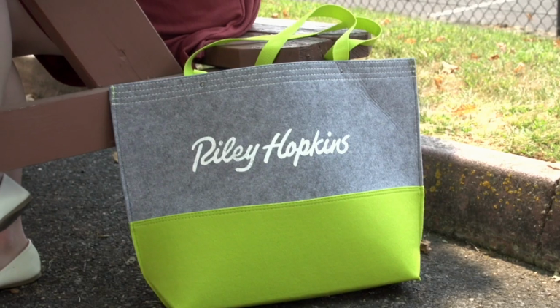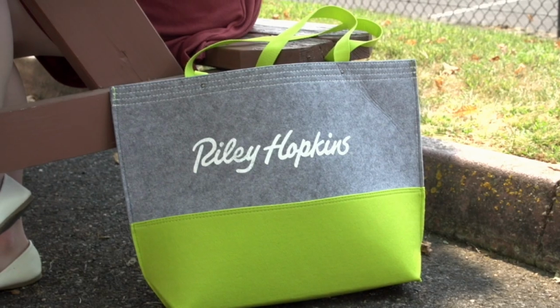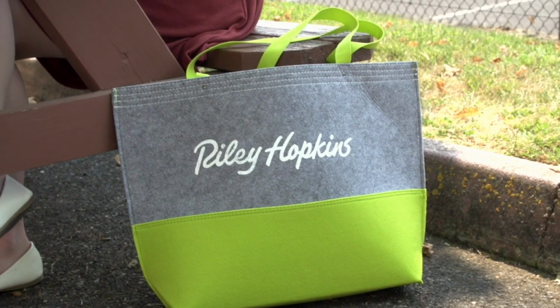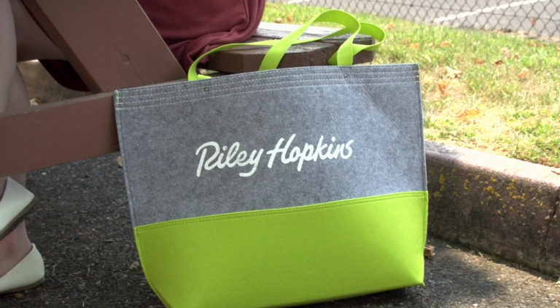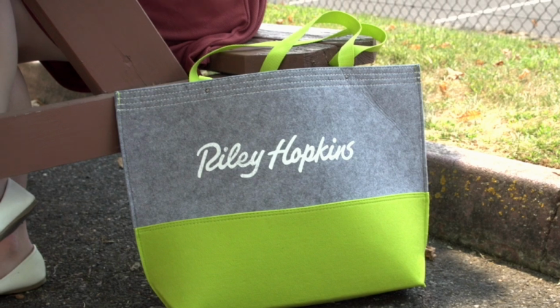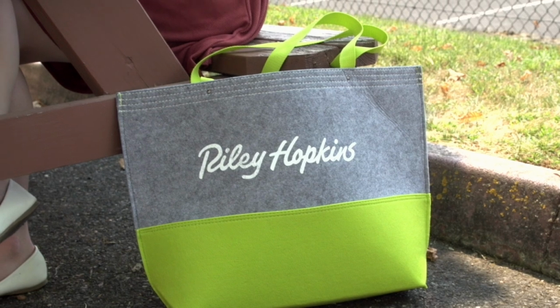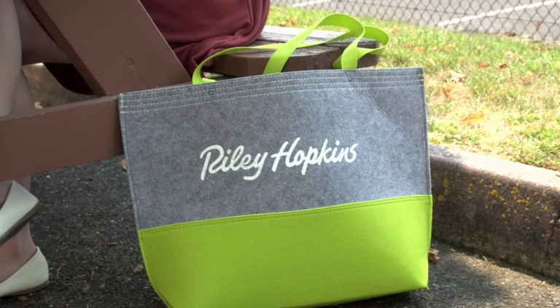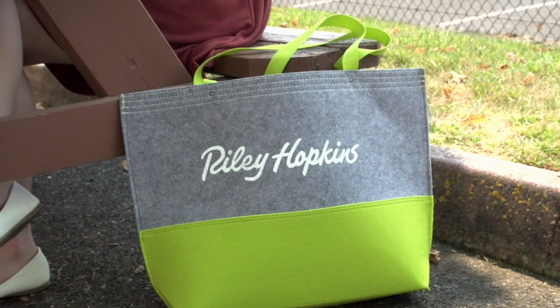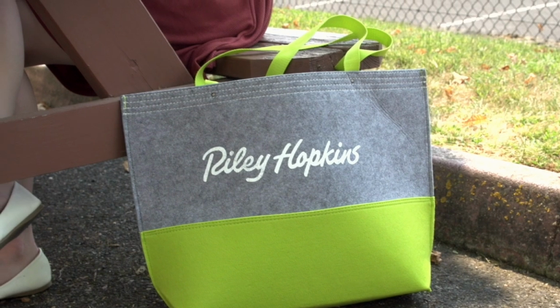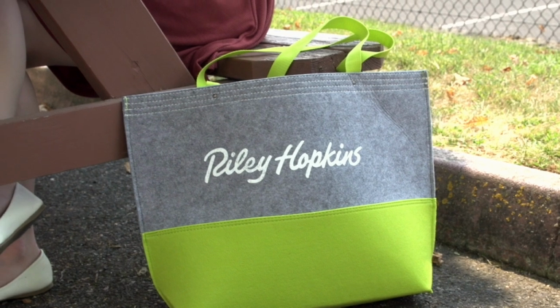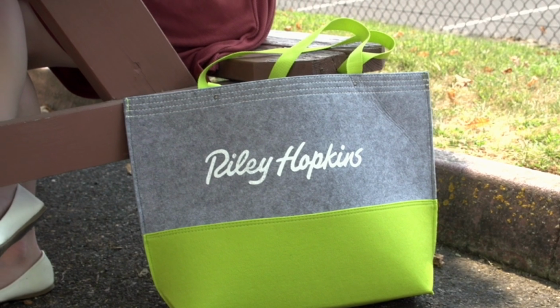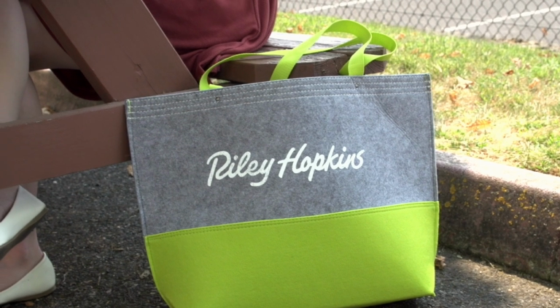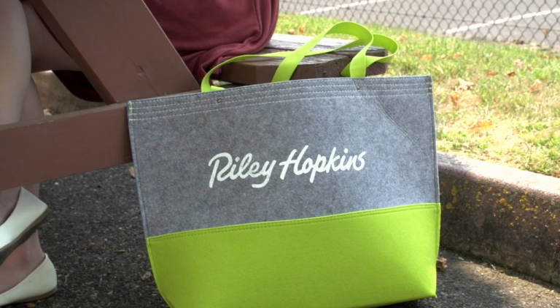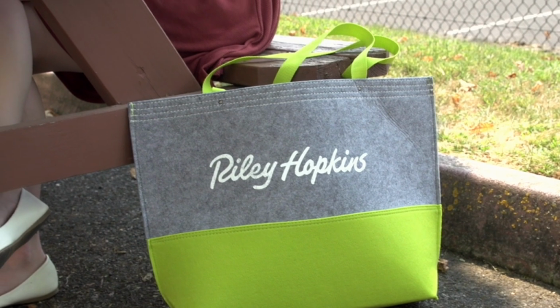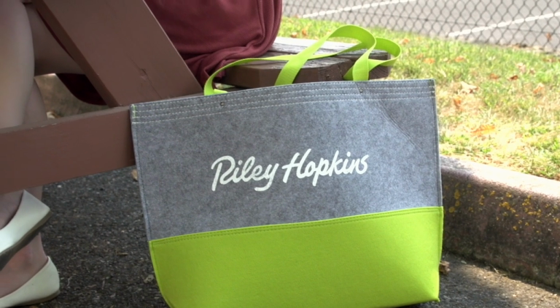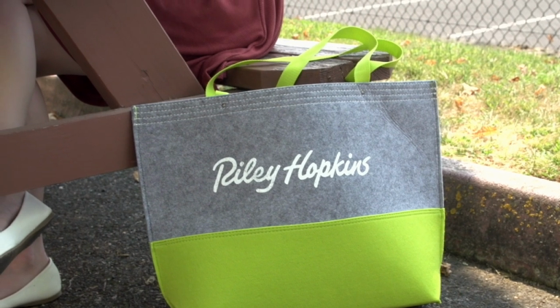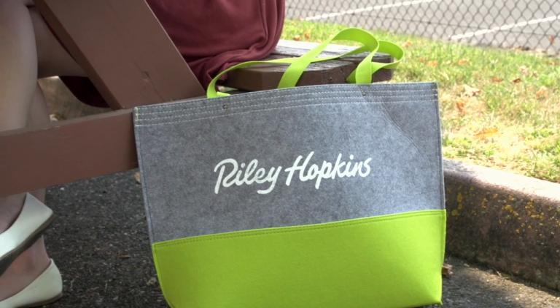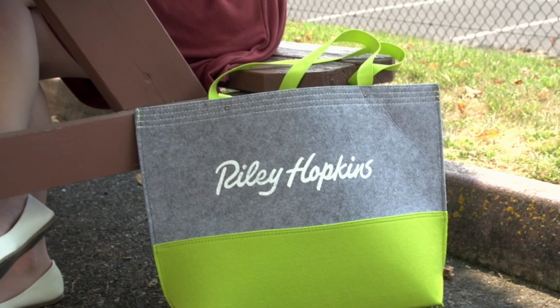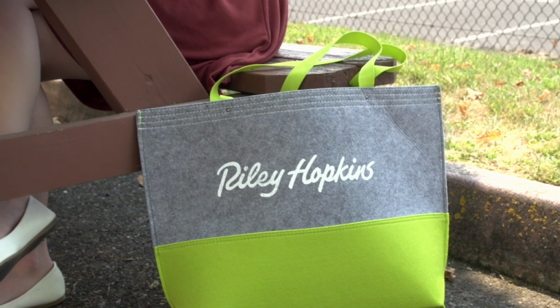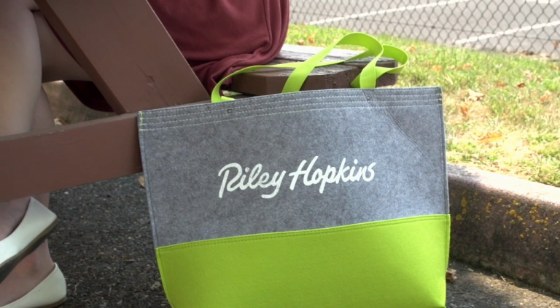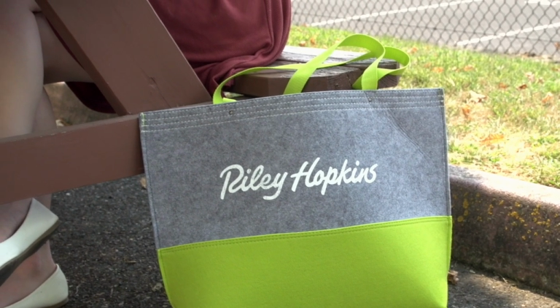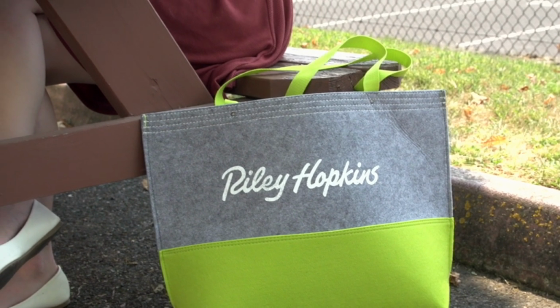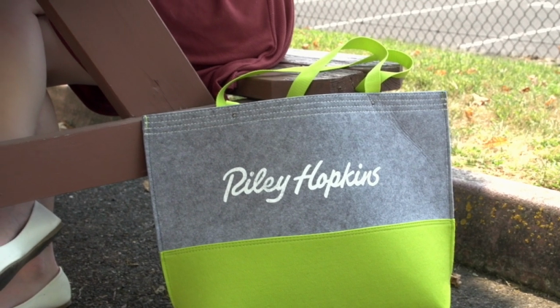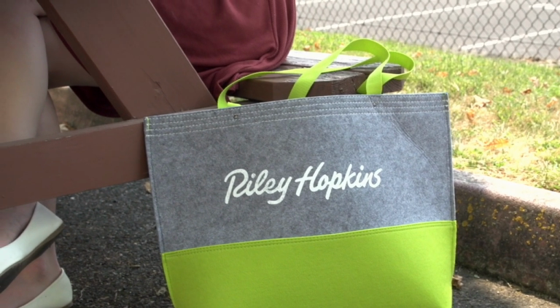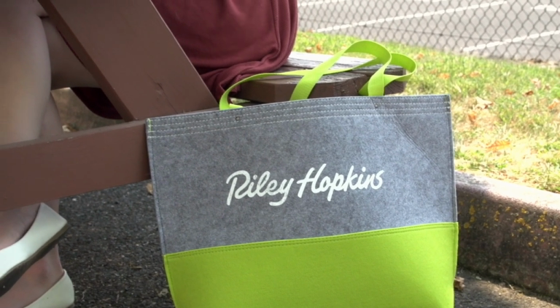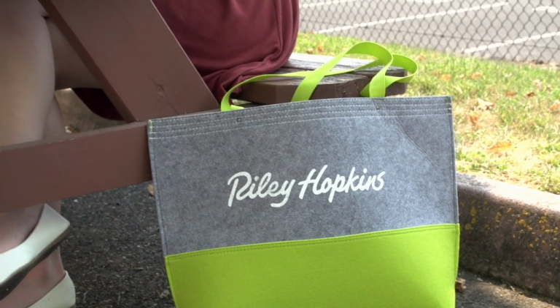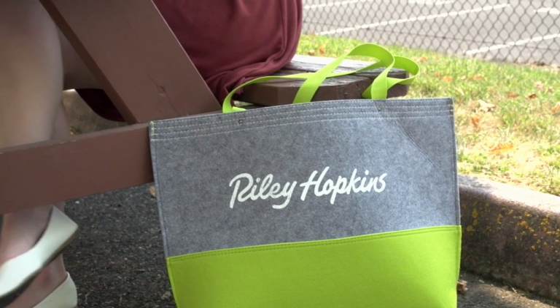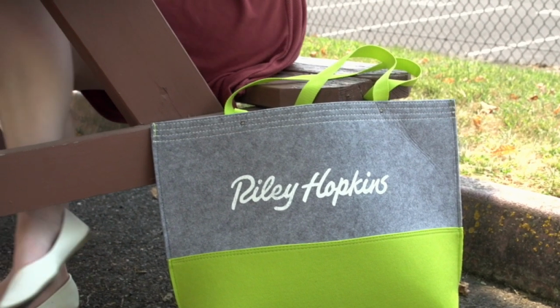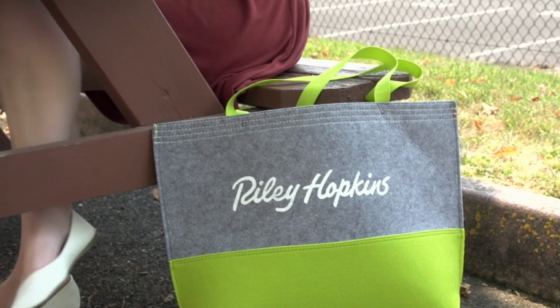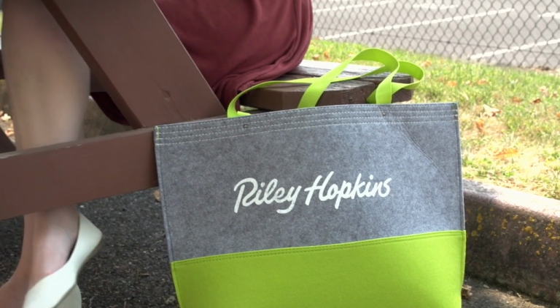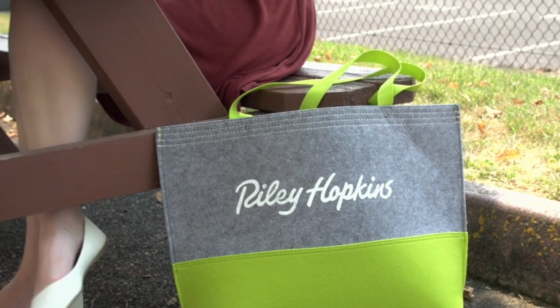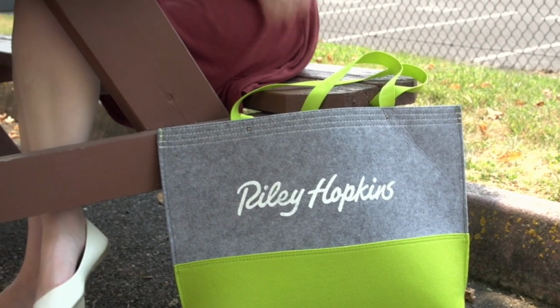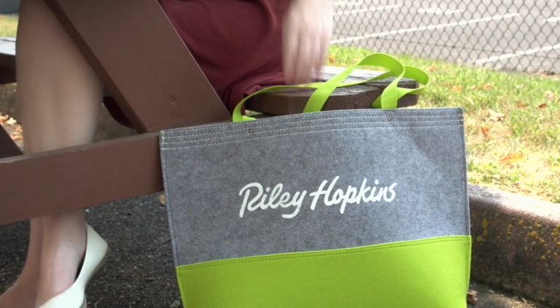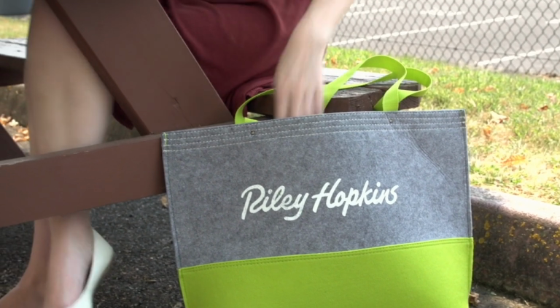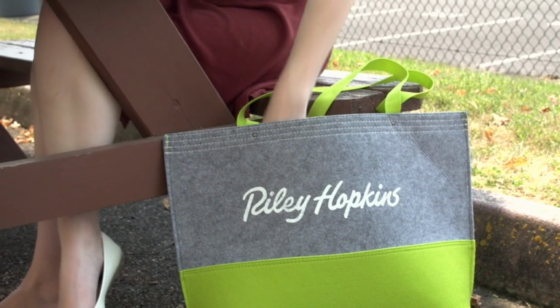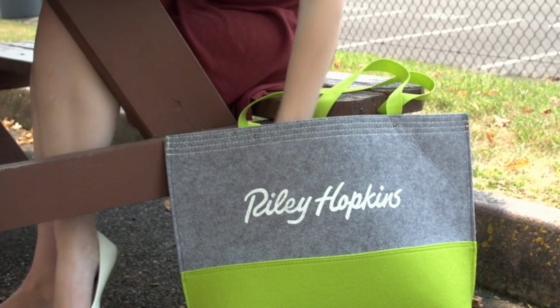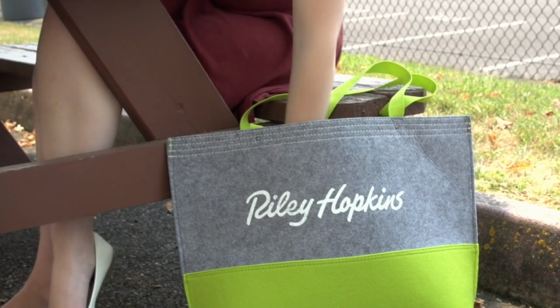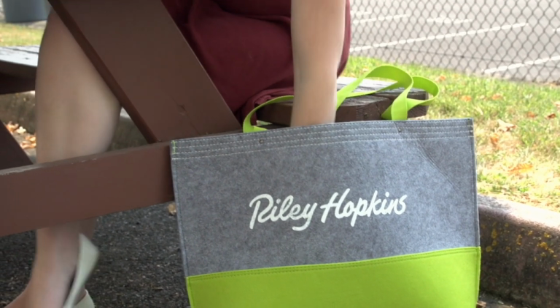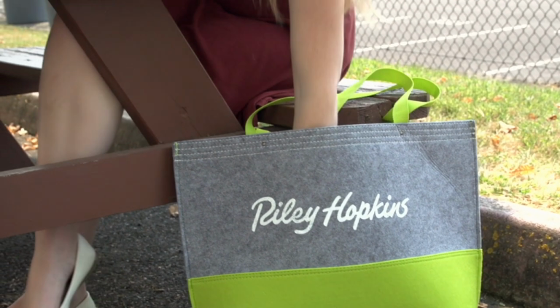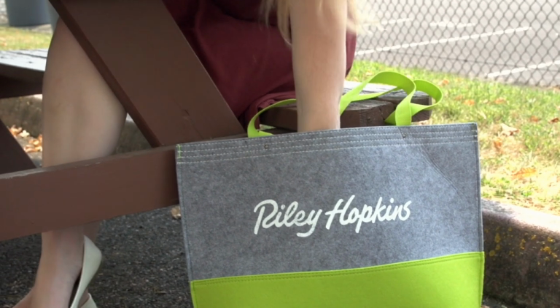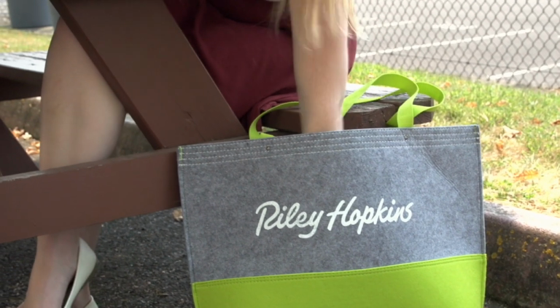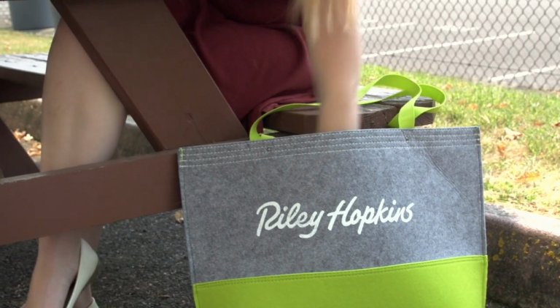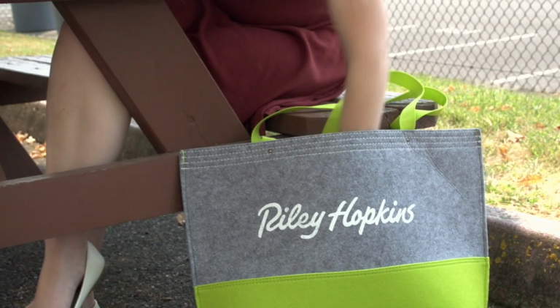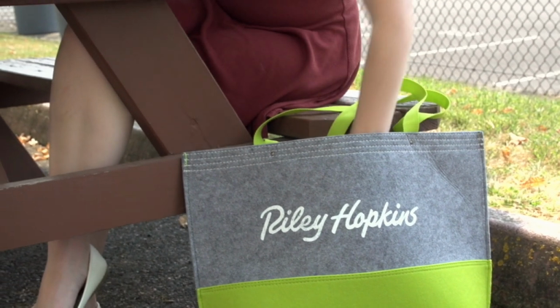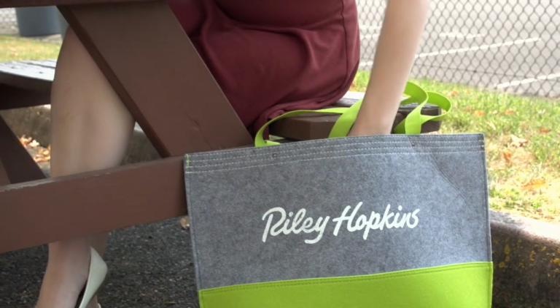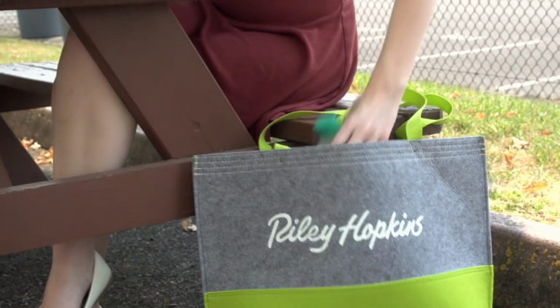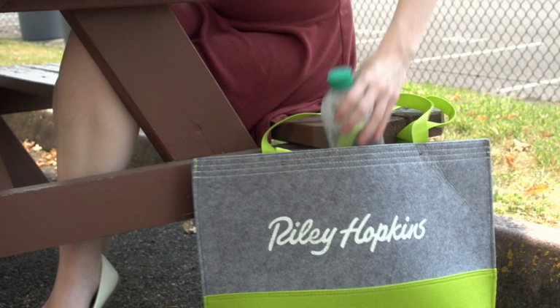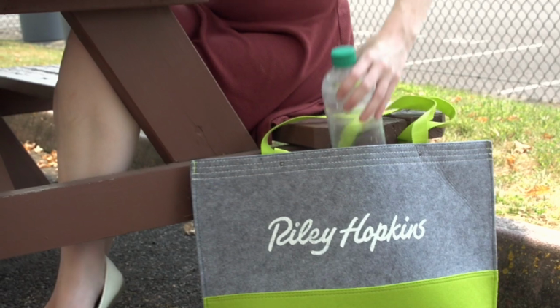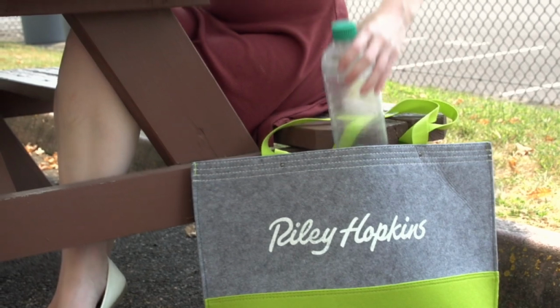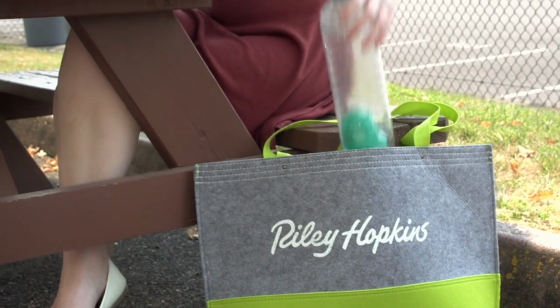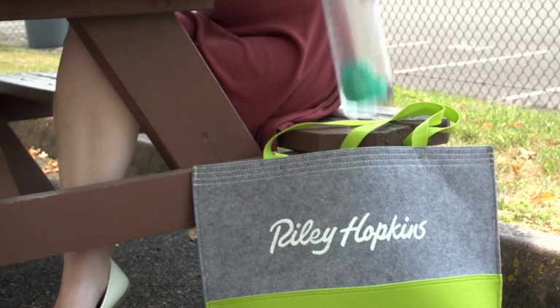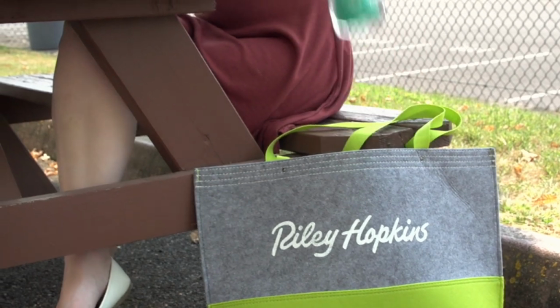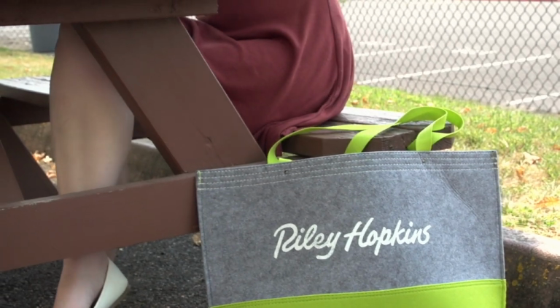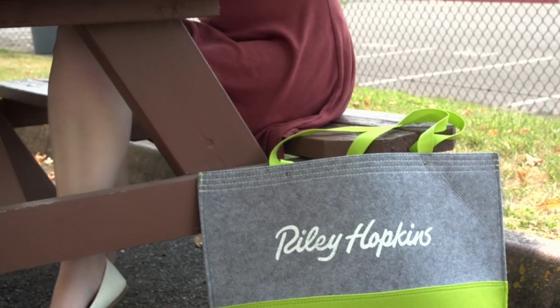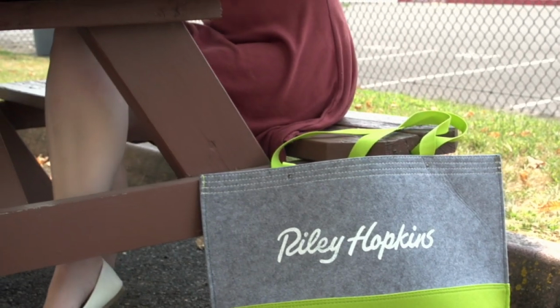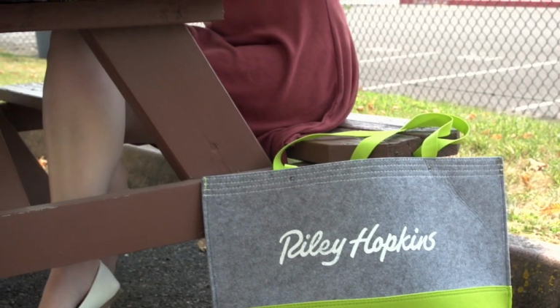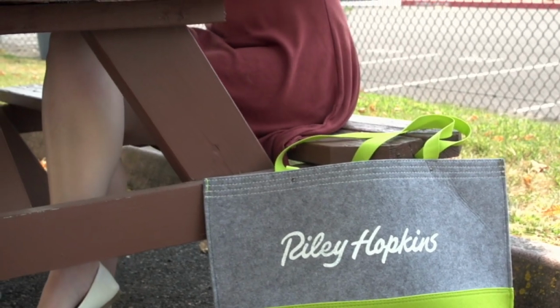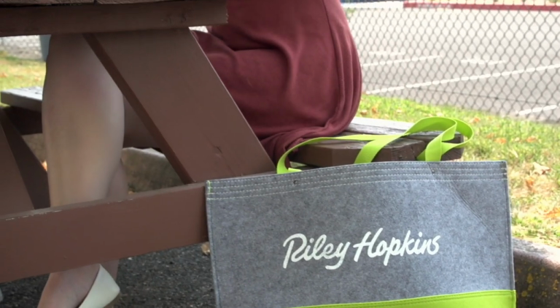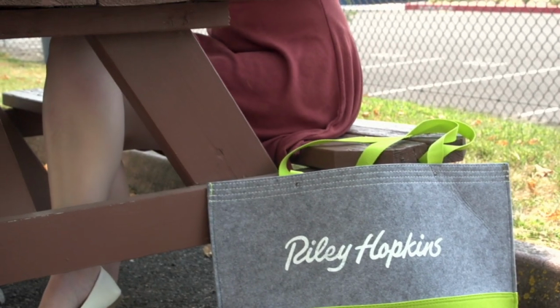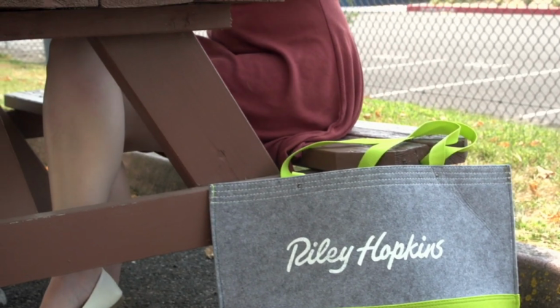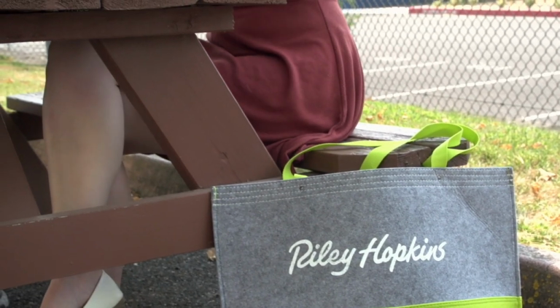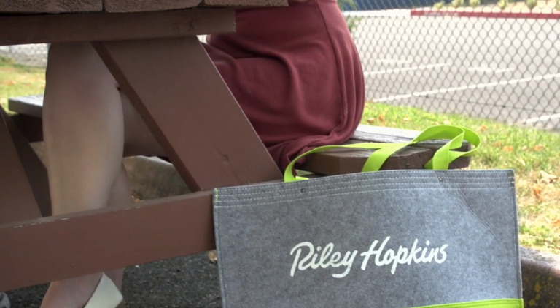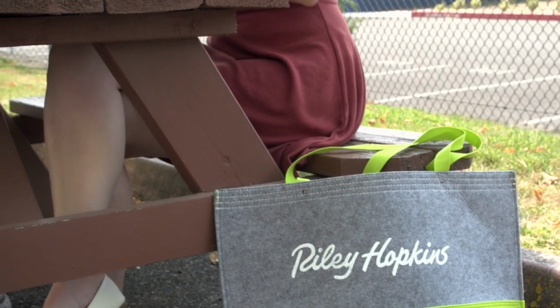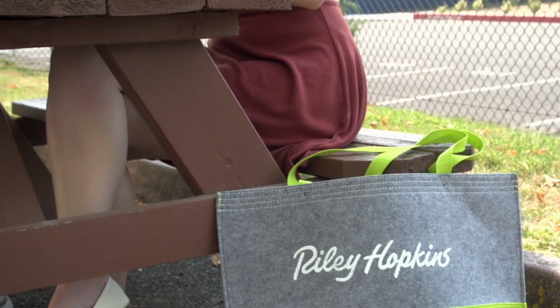In advertising, with the popularity growing behind fun tote bags, you've just added another source of advertising every time someone carries your tote bag around.